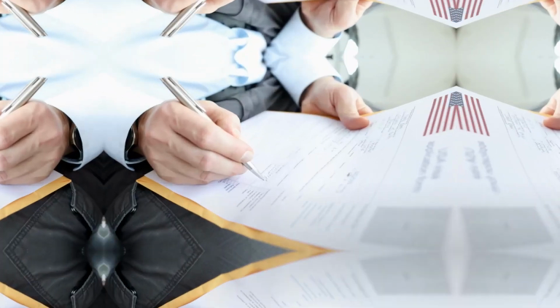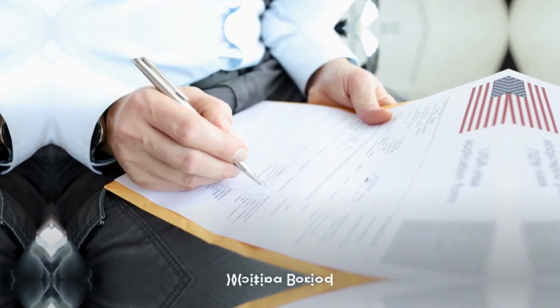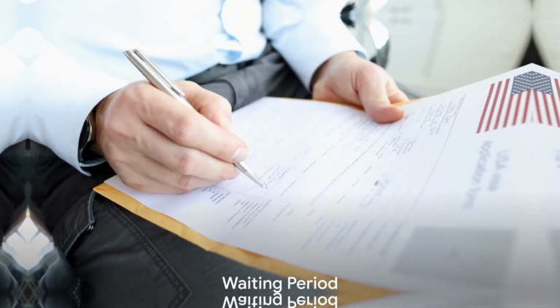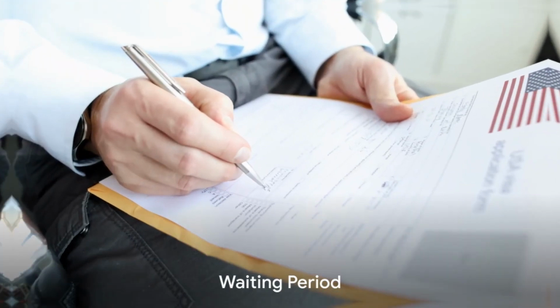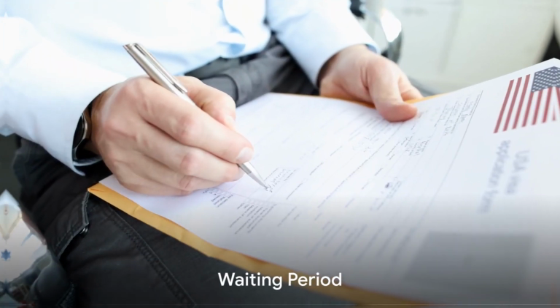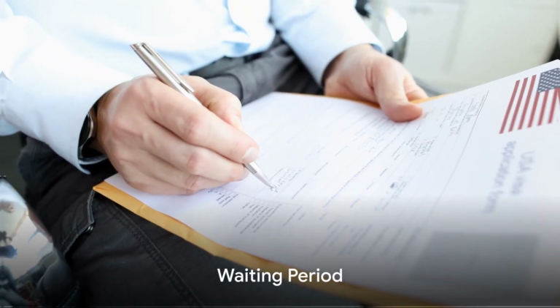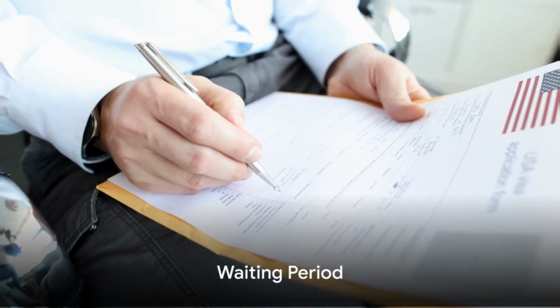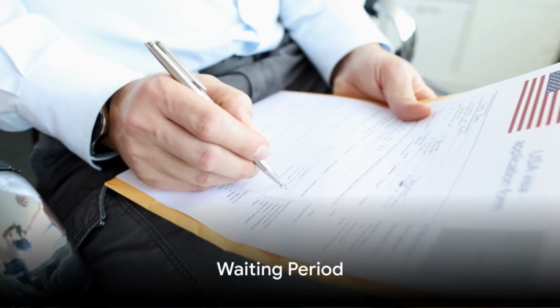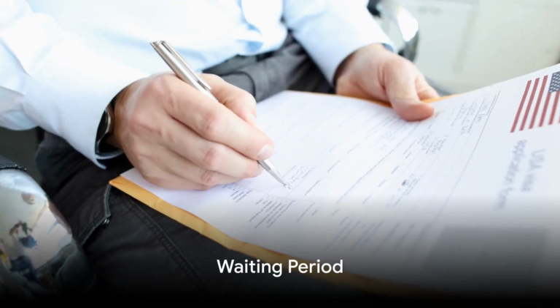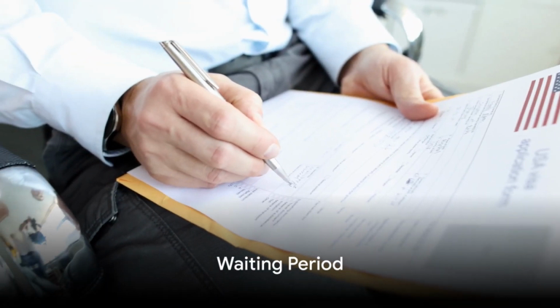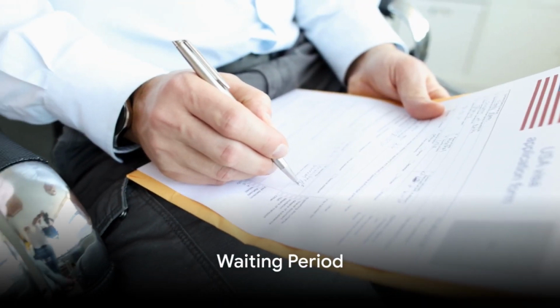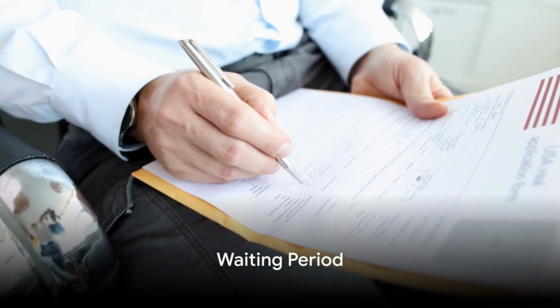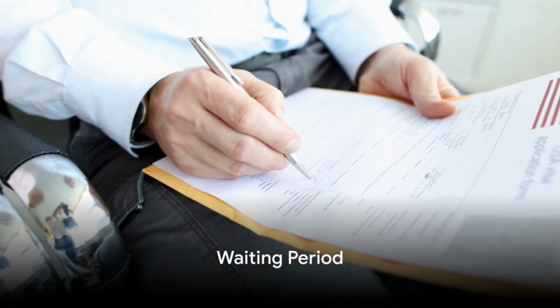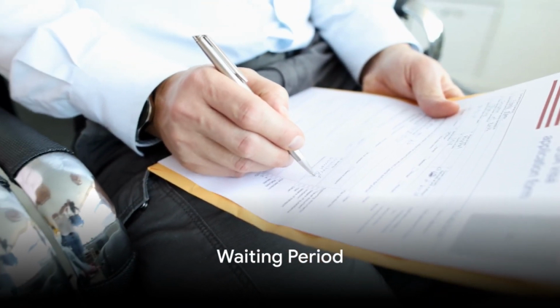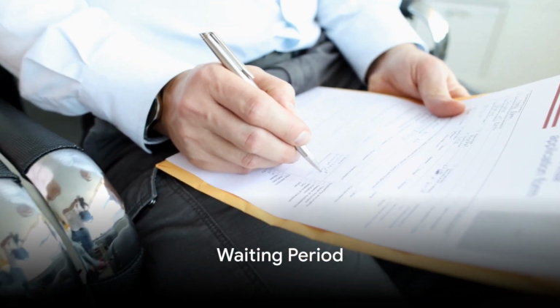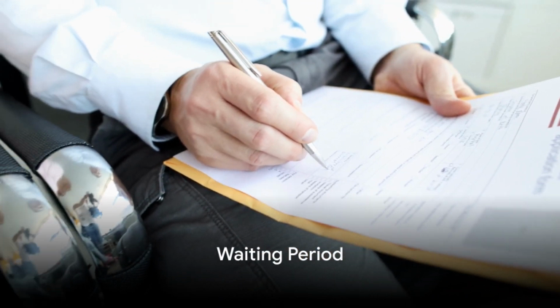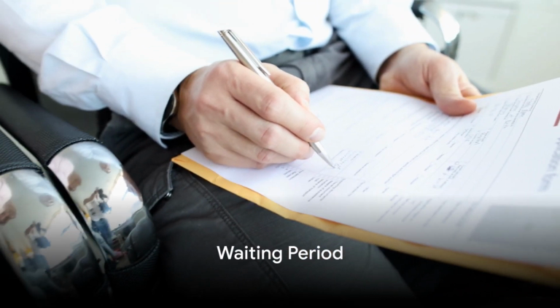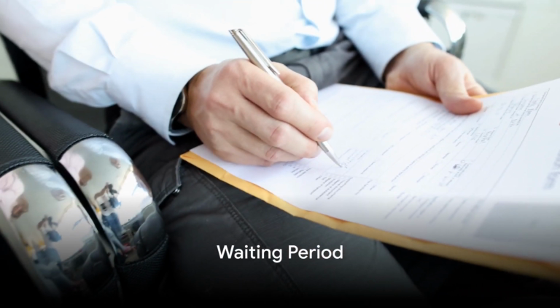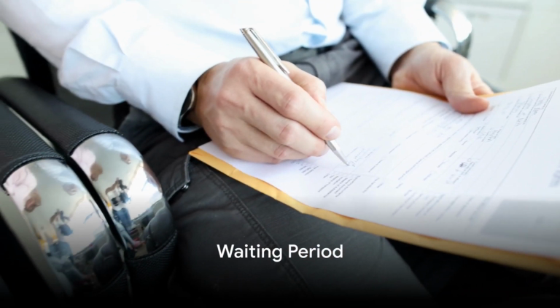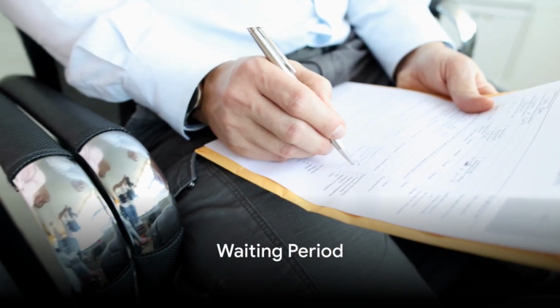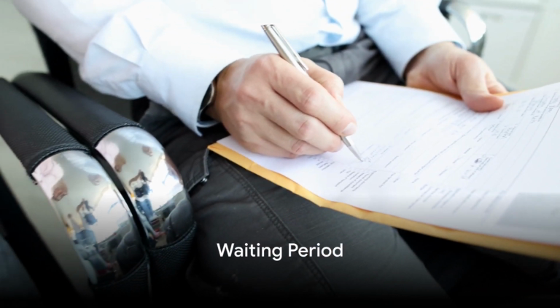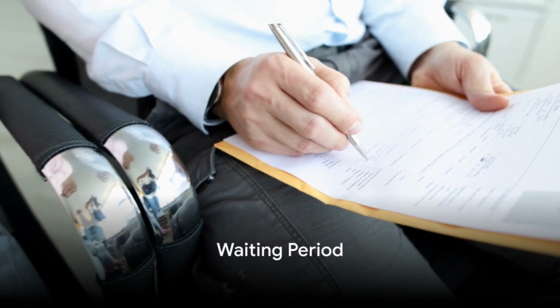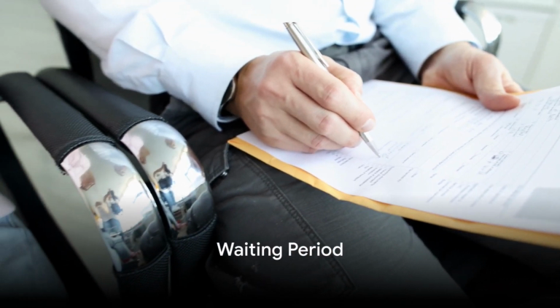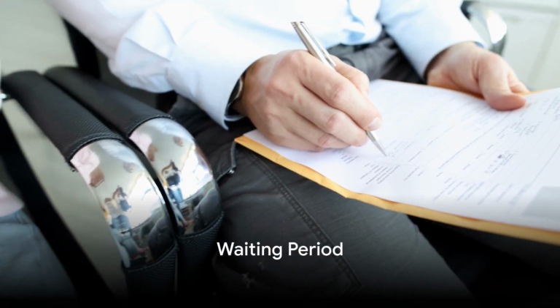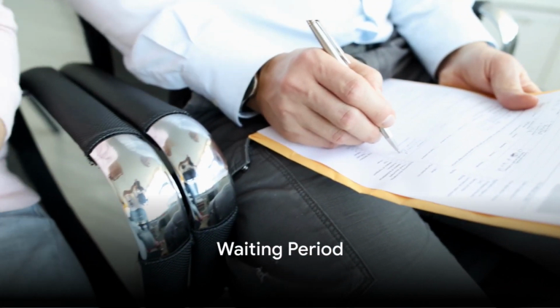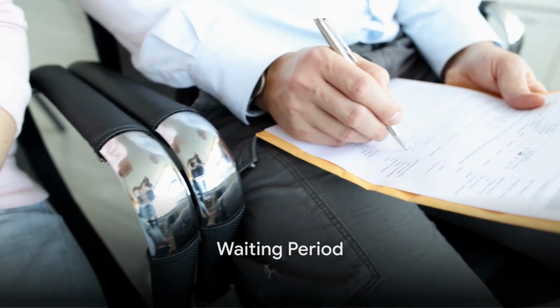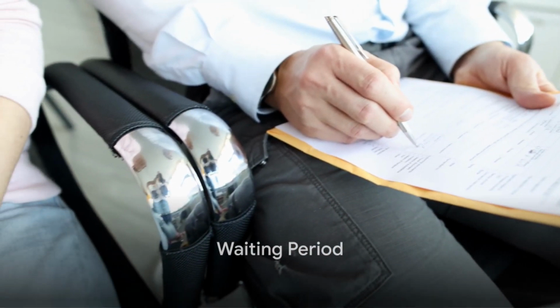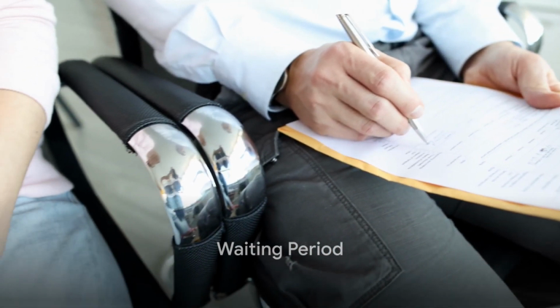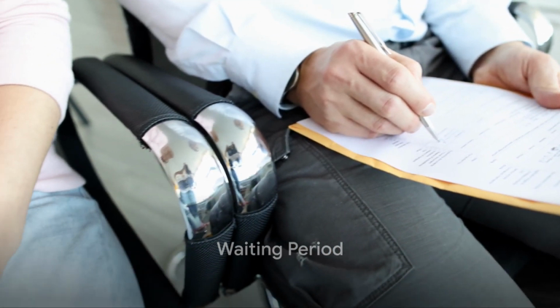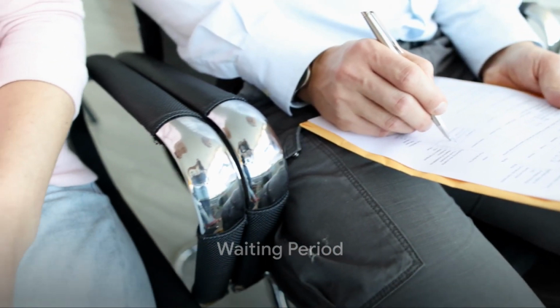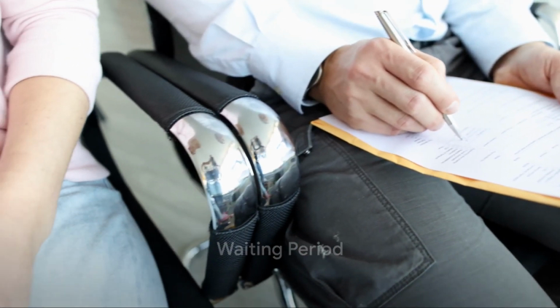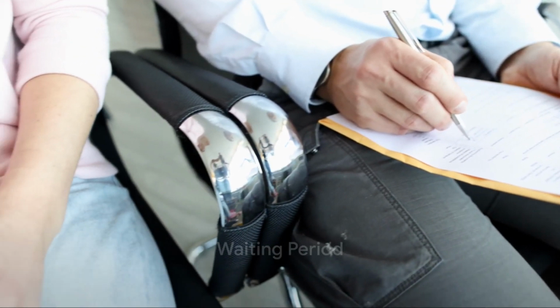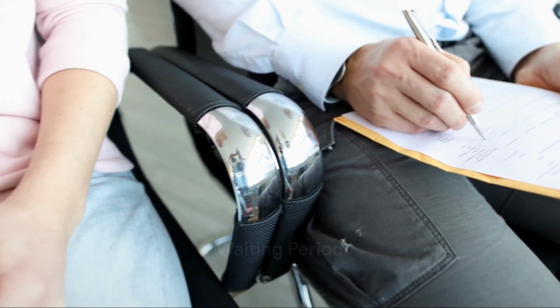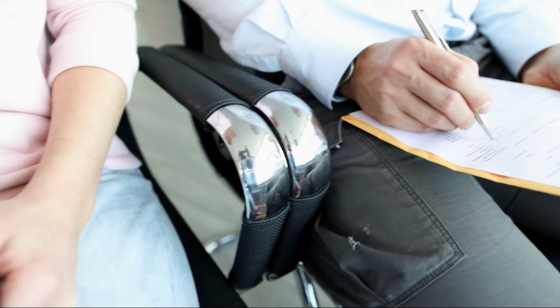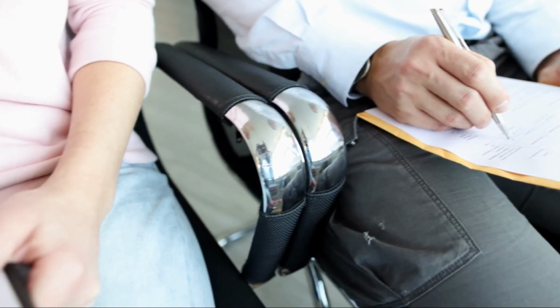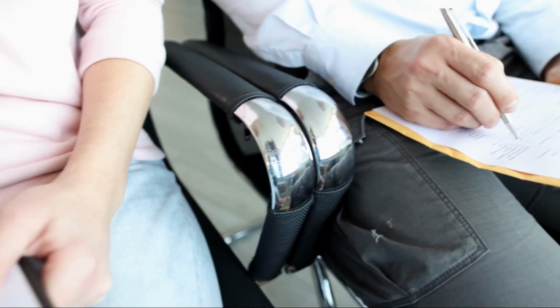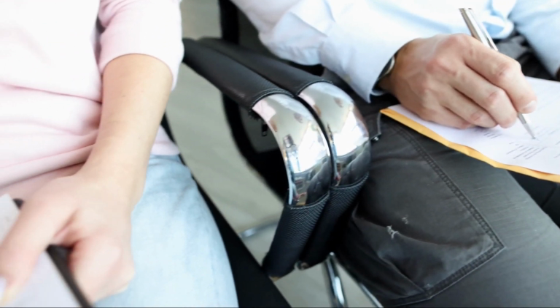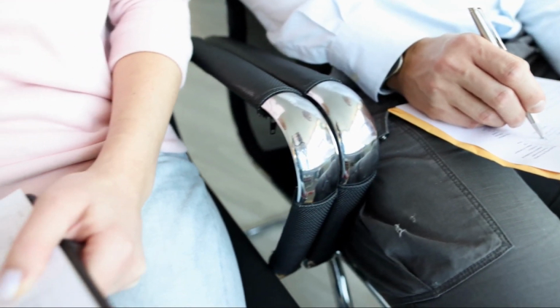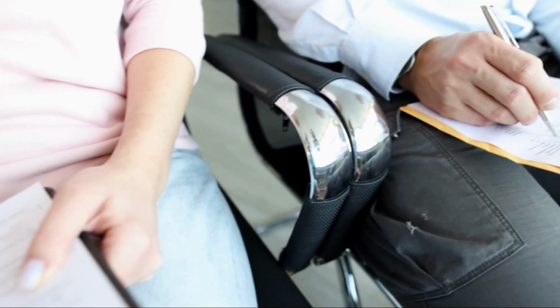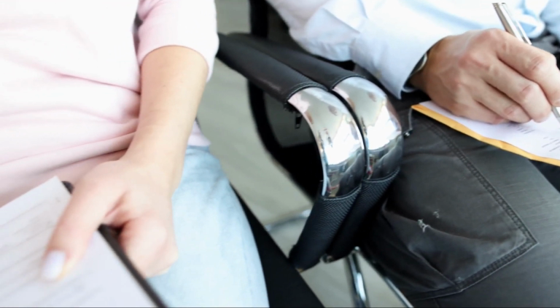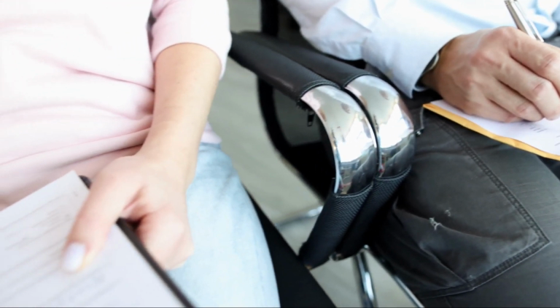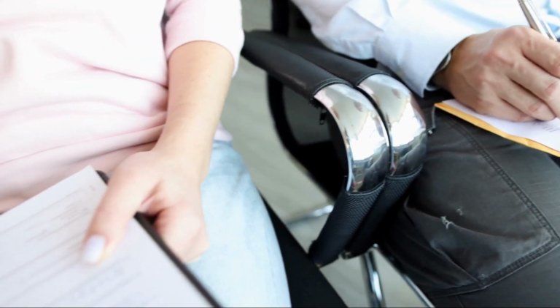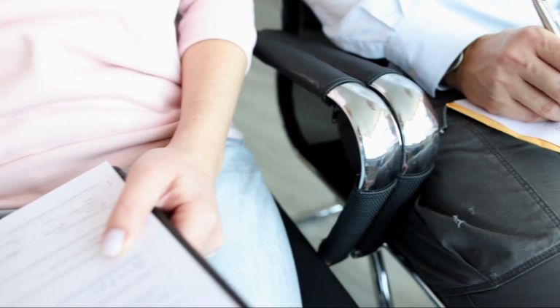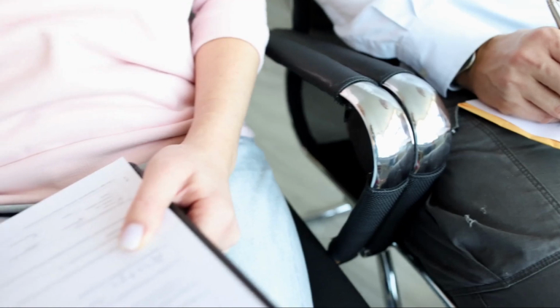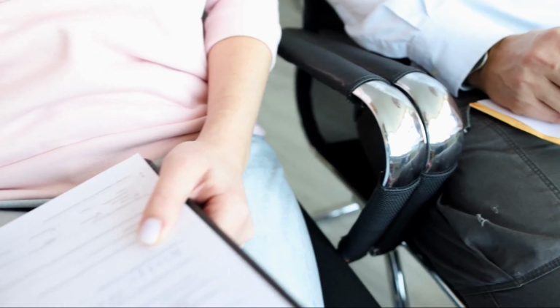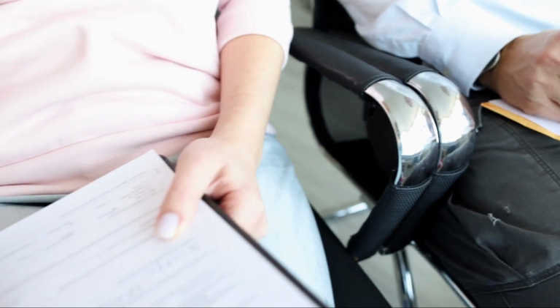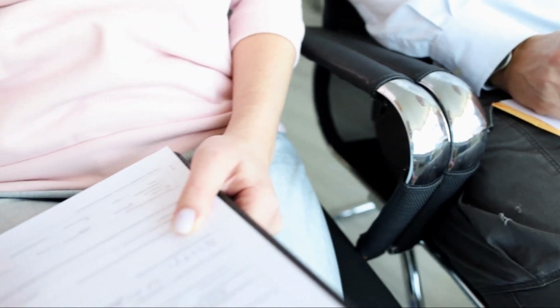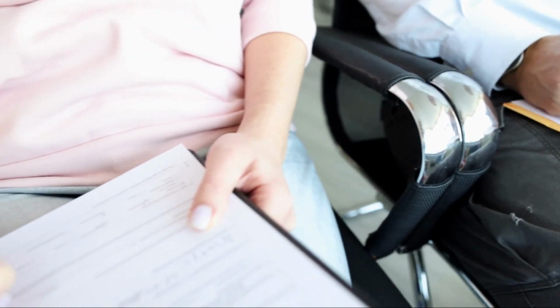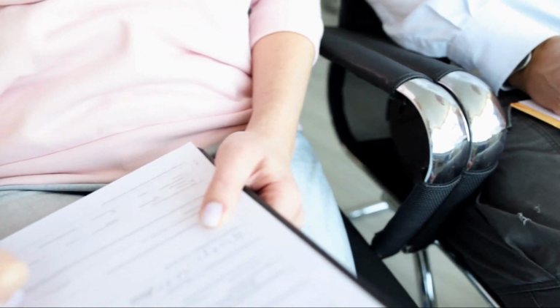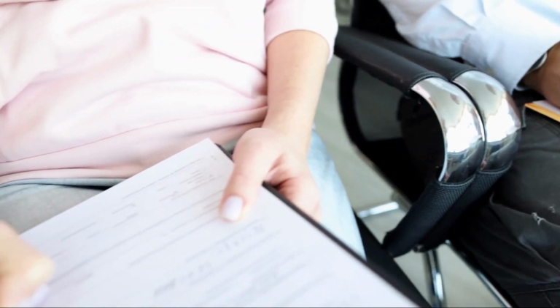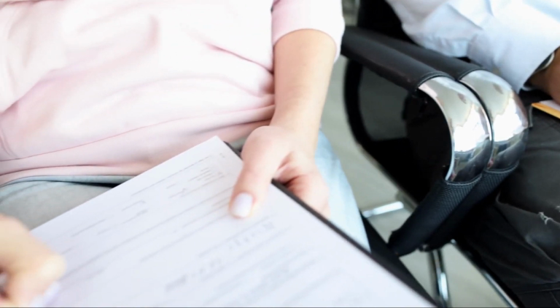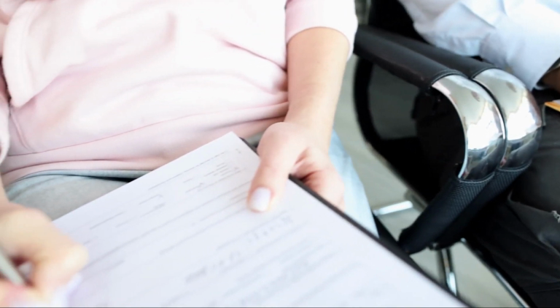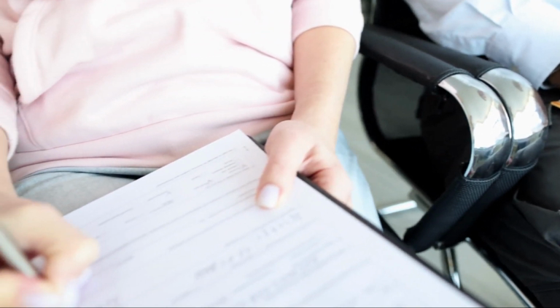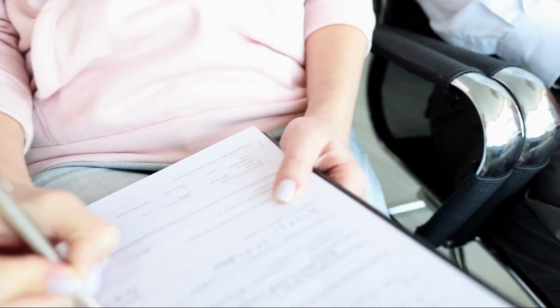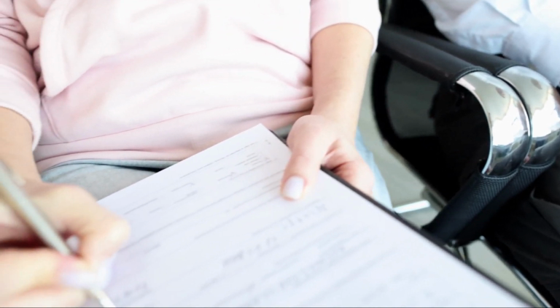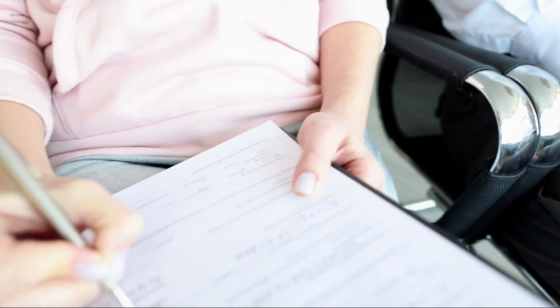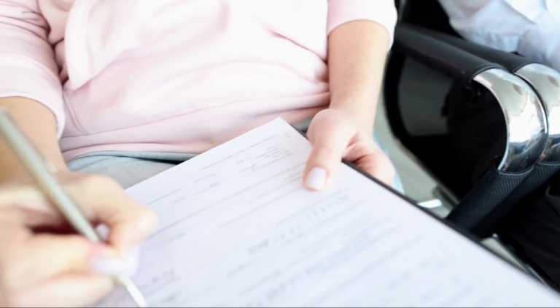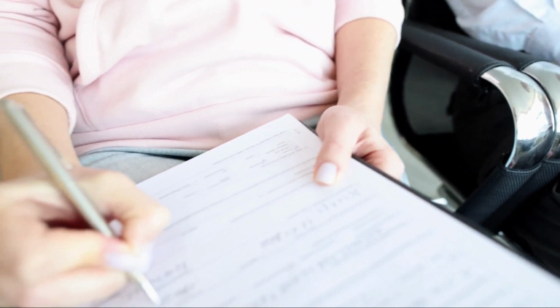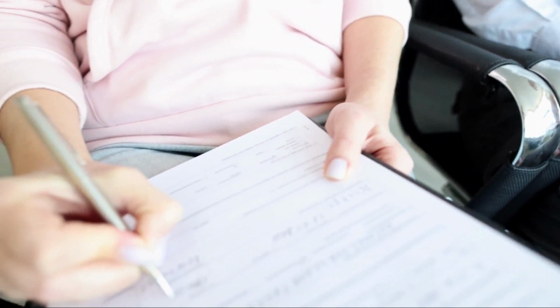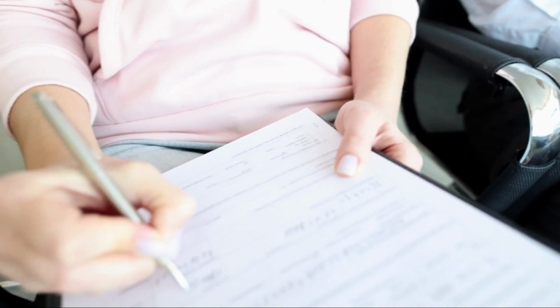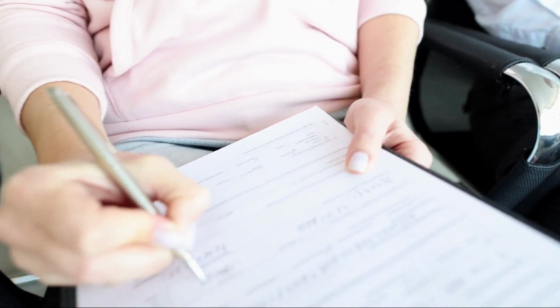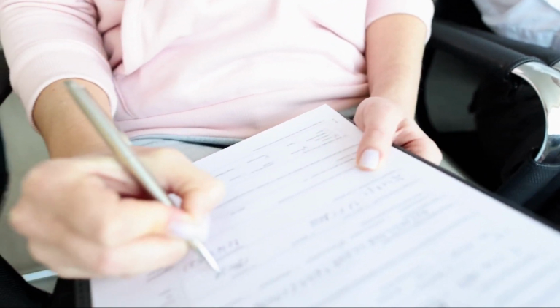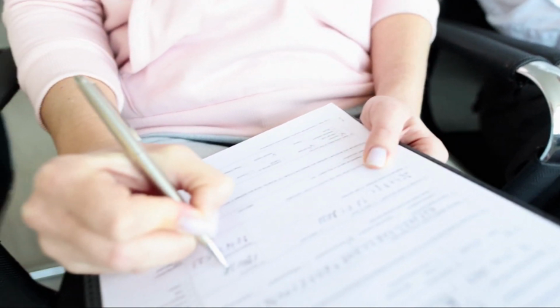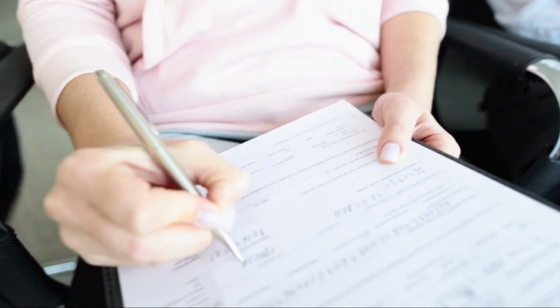The waiting period for a working visa can take up to three months, so it's advised to apply well in advance of your intended departure.